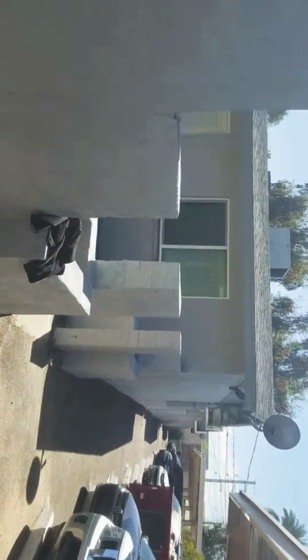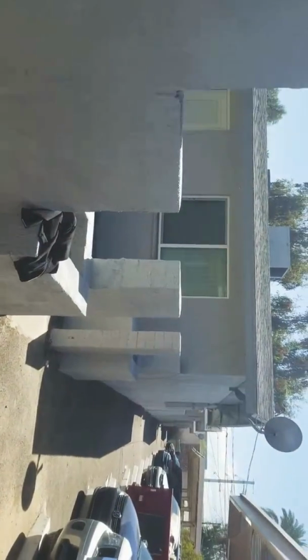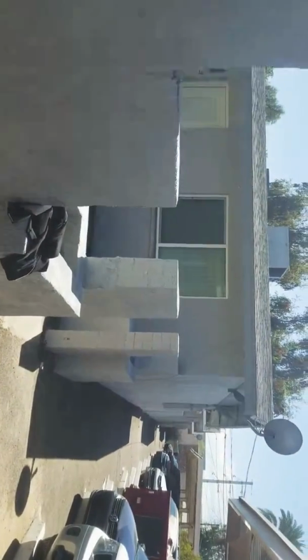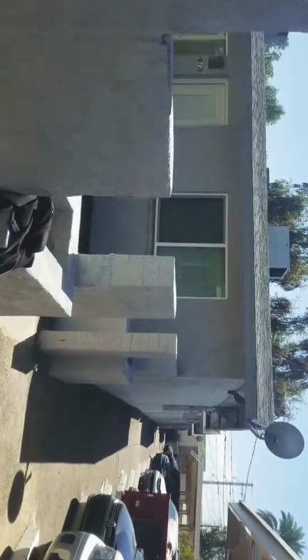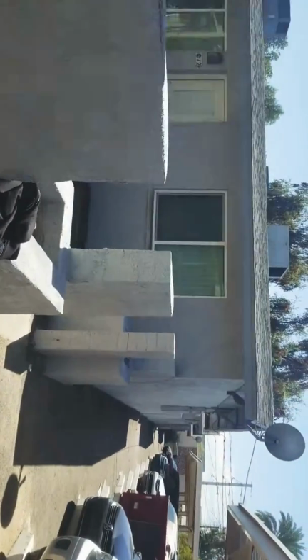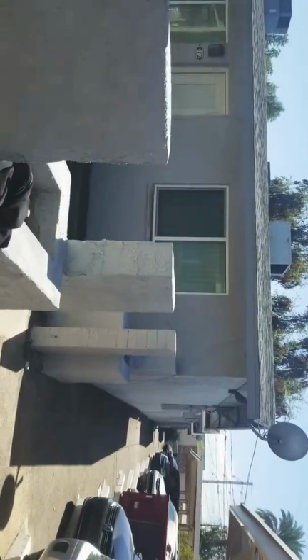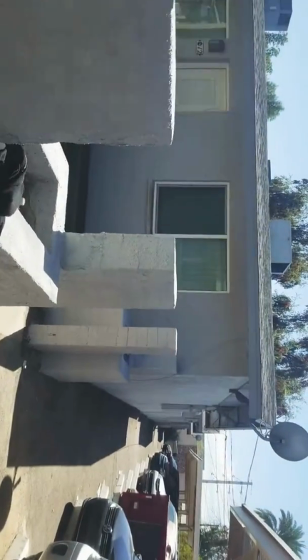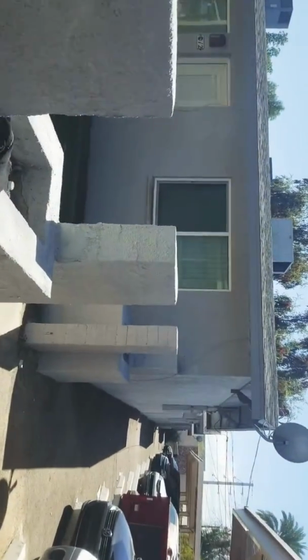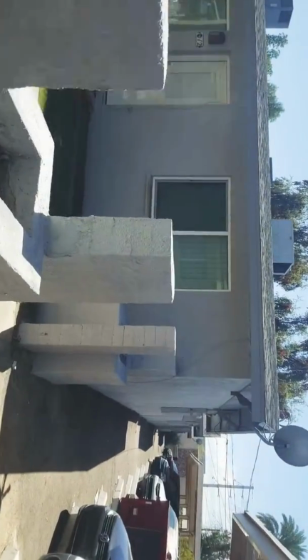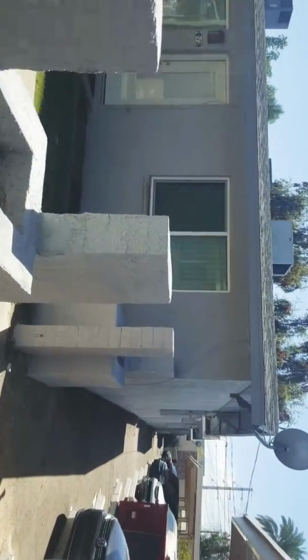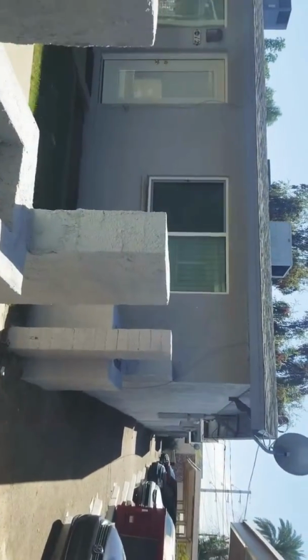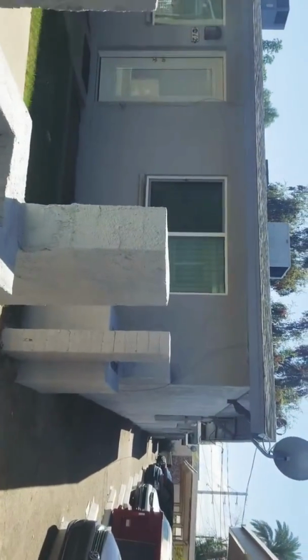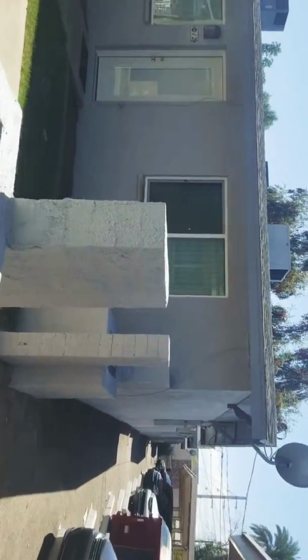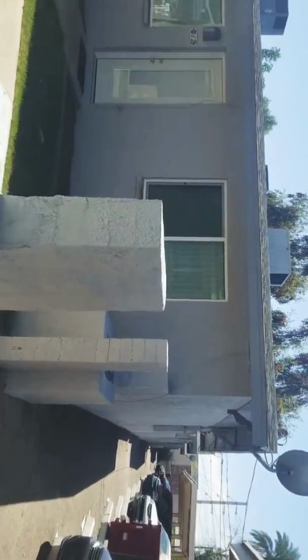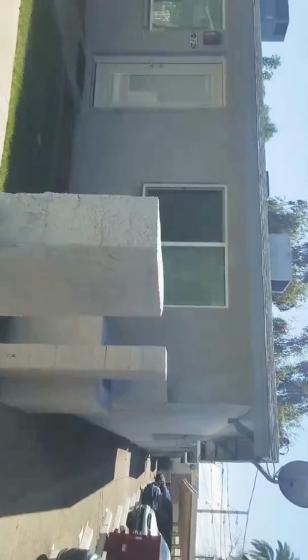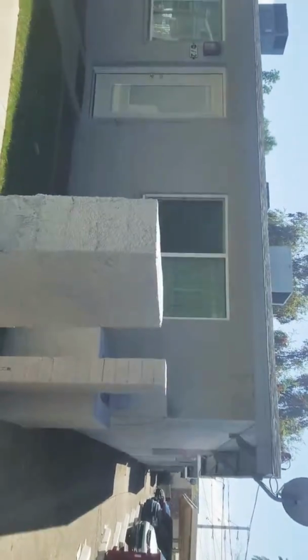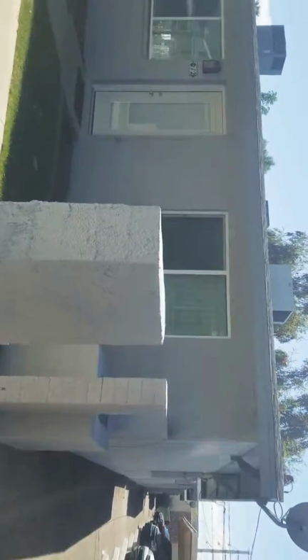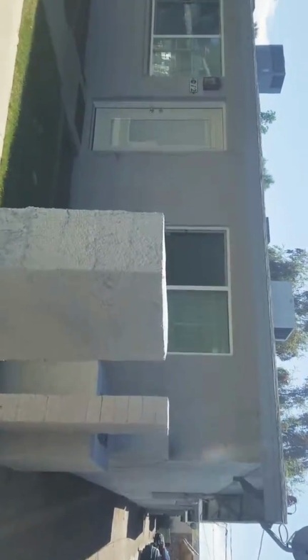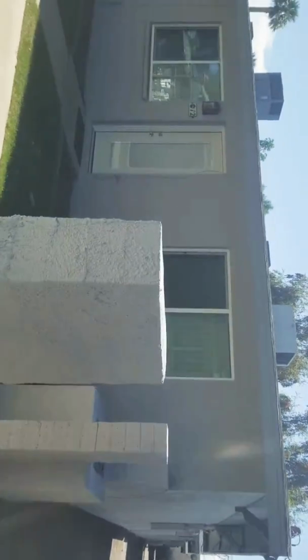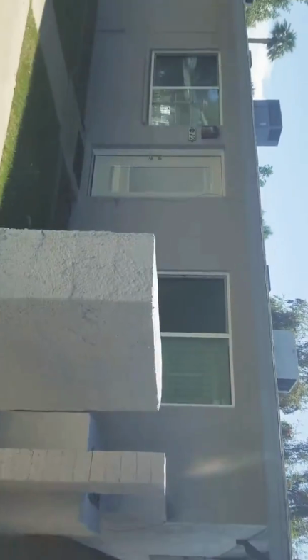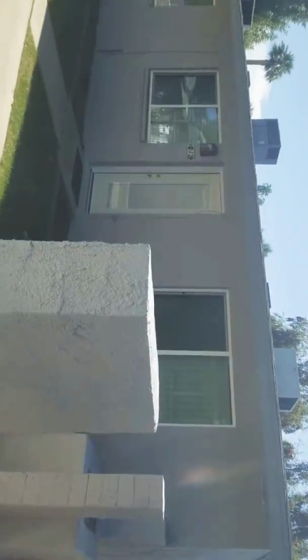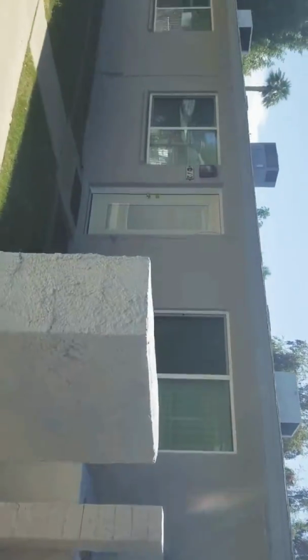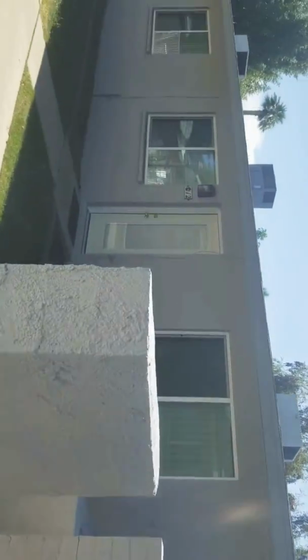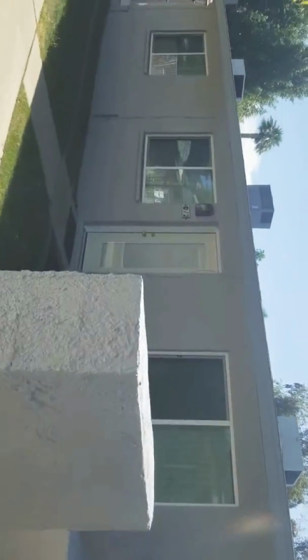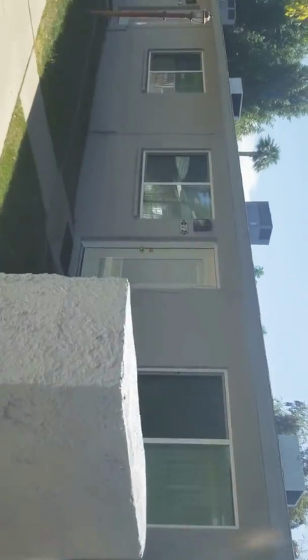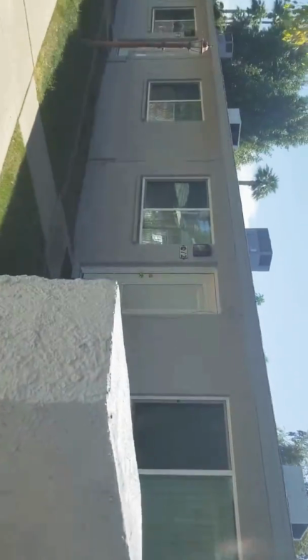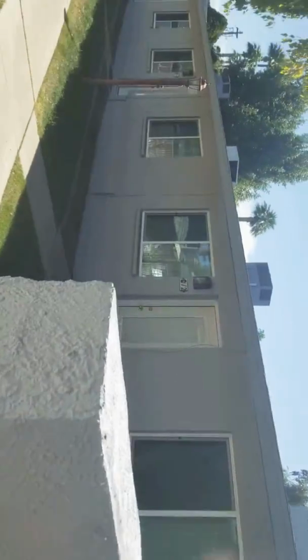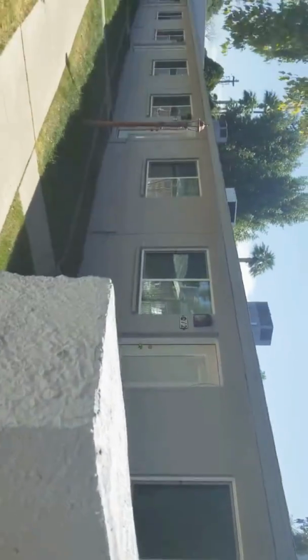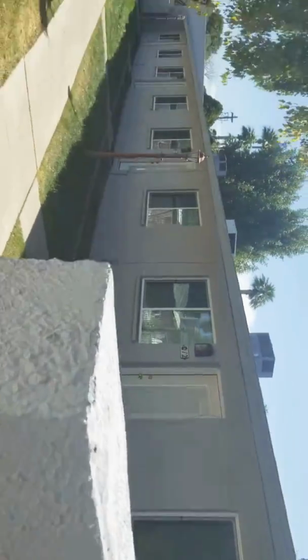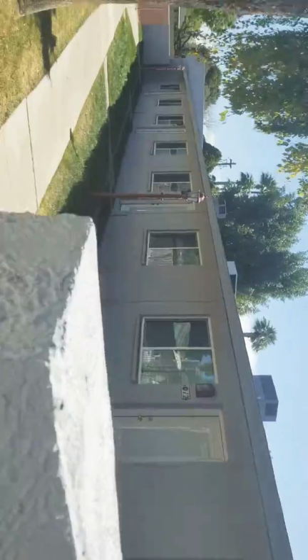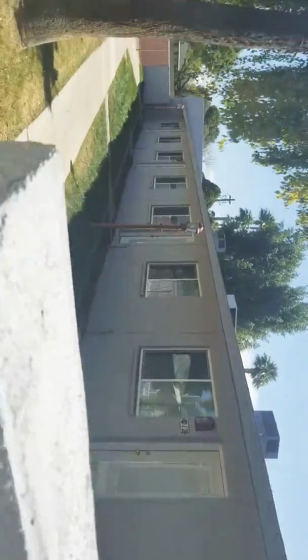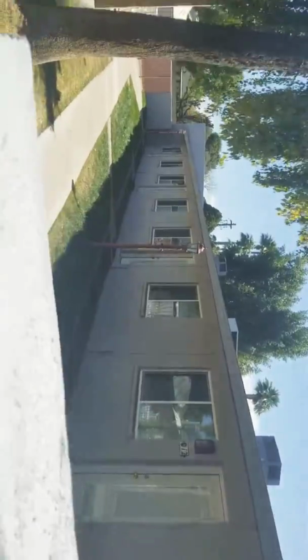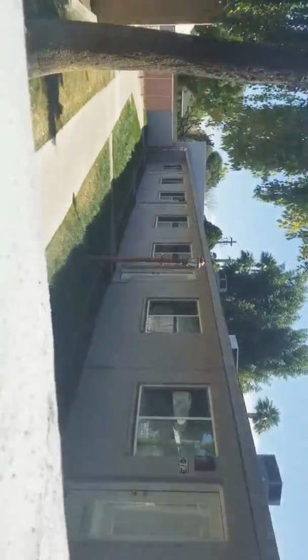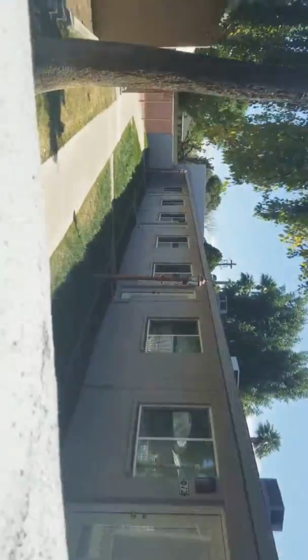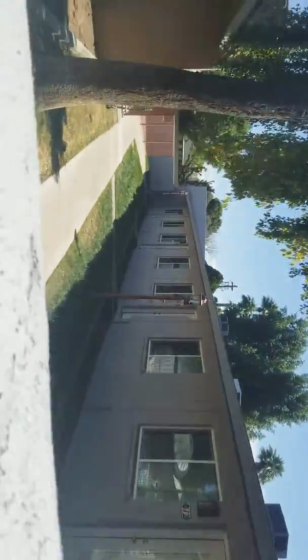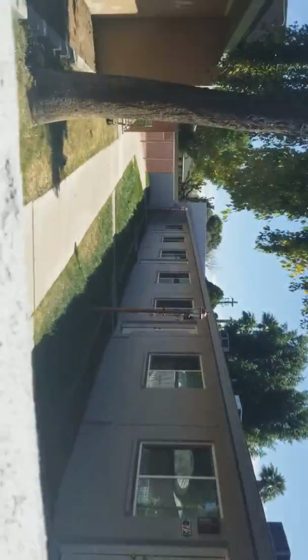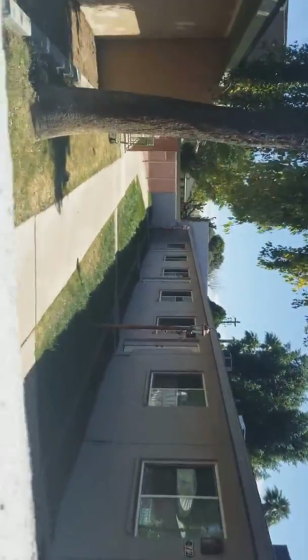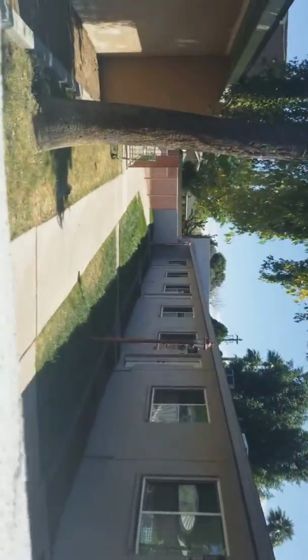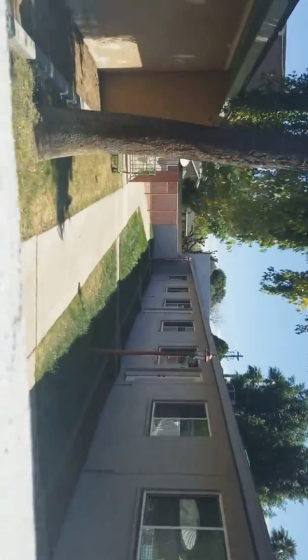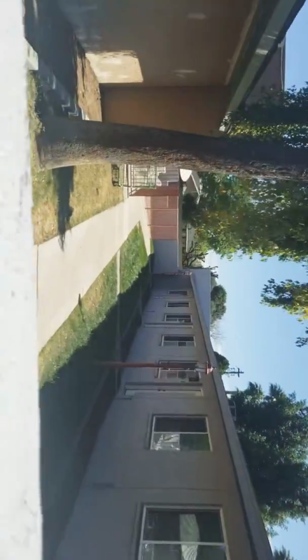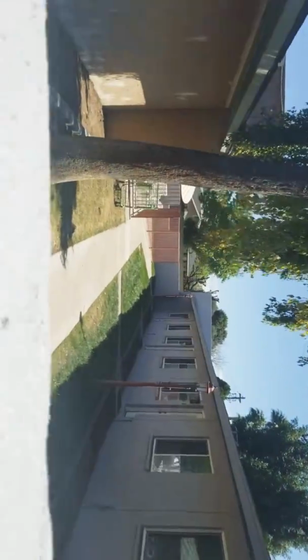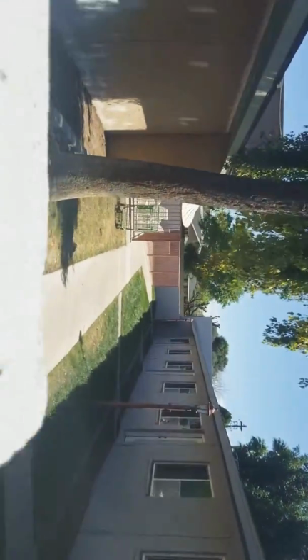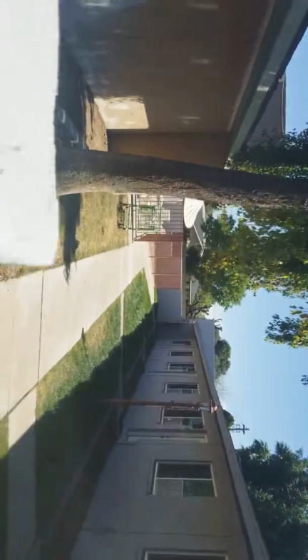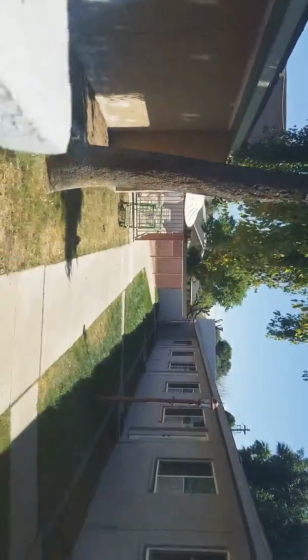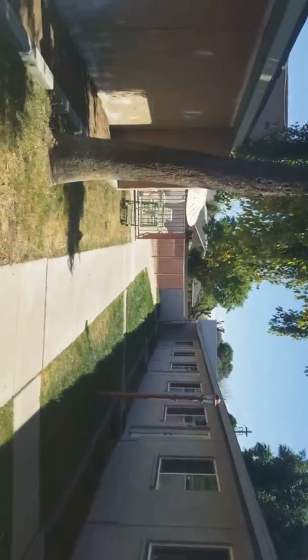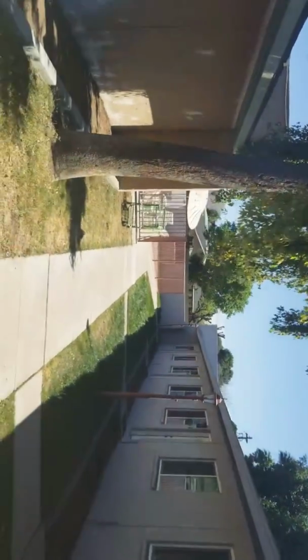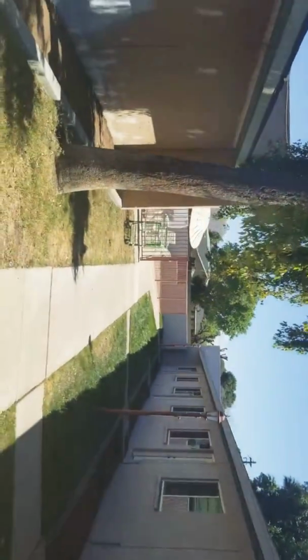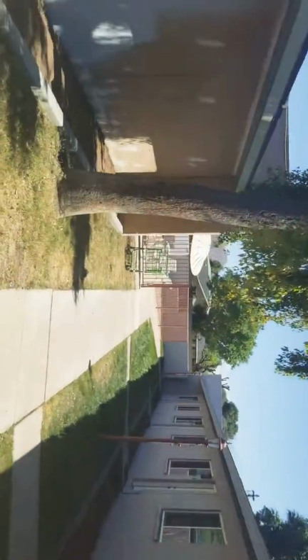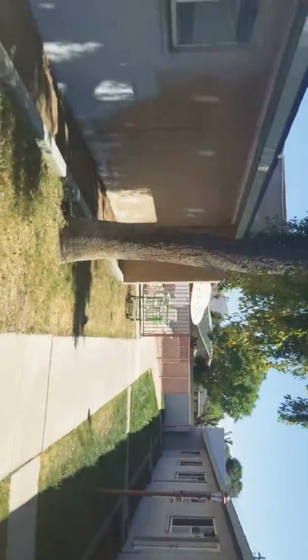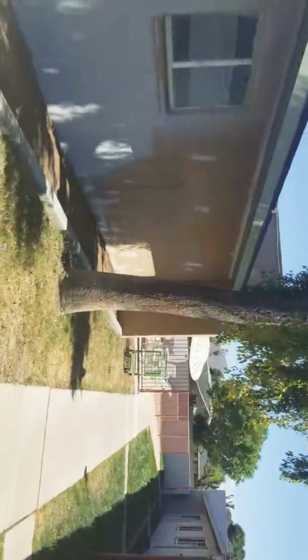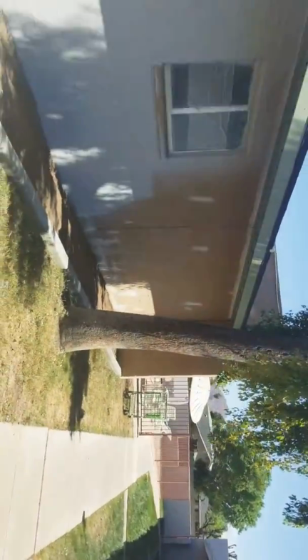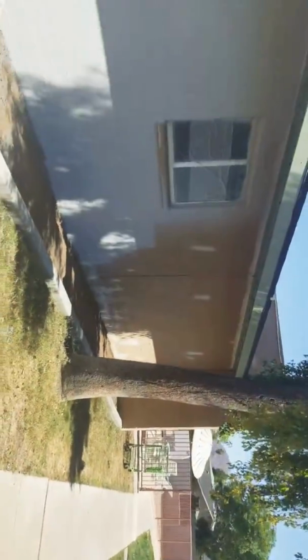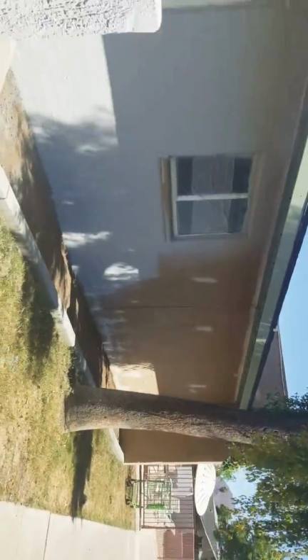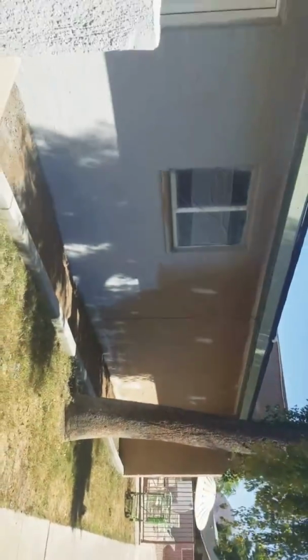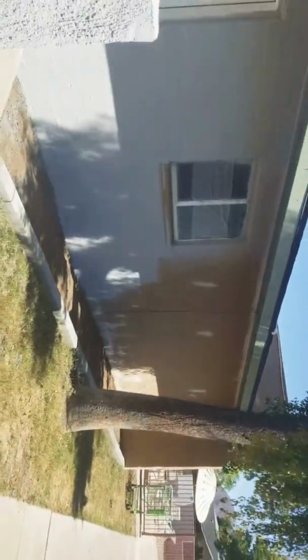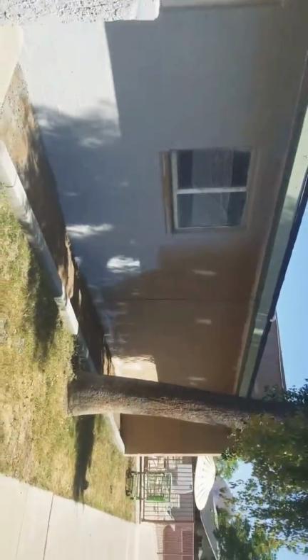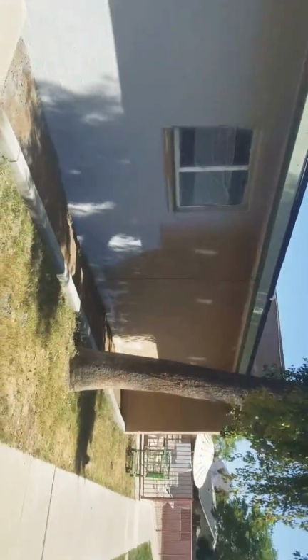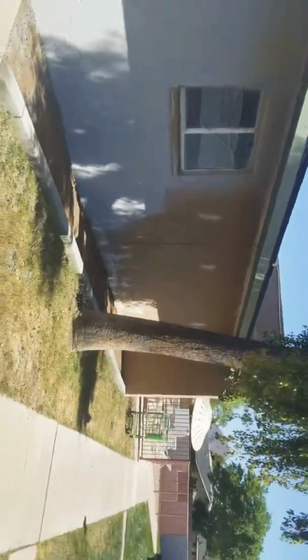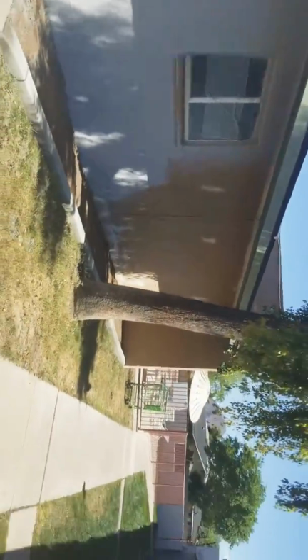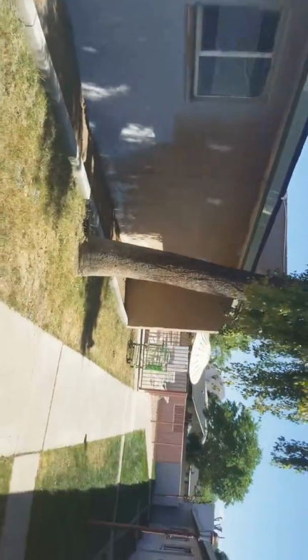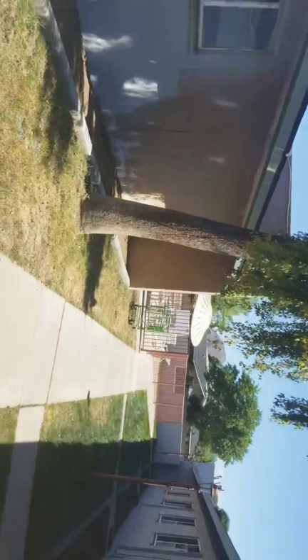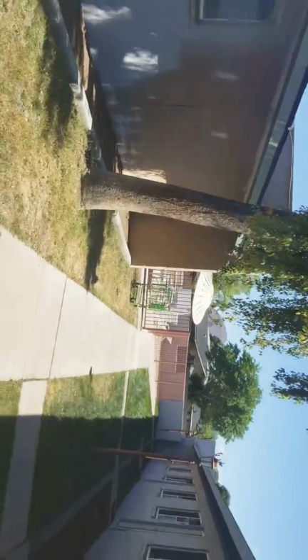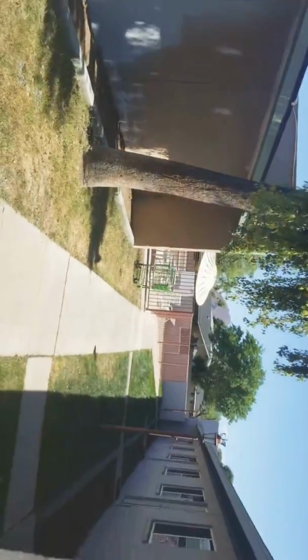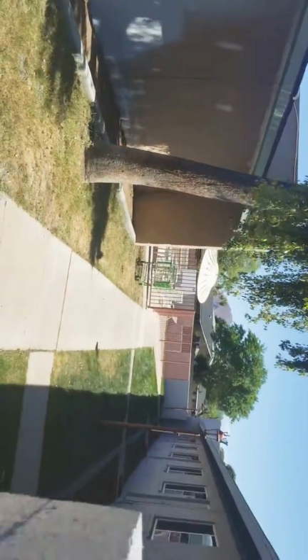Basically finished product, just got to hit the doors, the wrought iron, the office — that will be Monday.